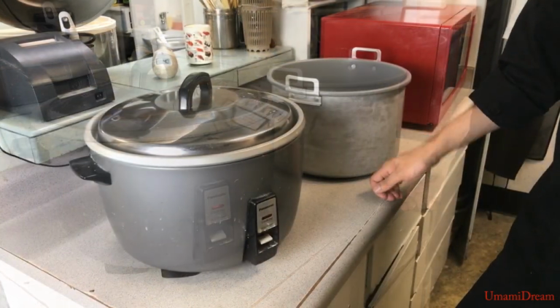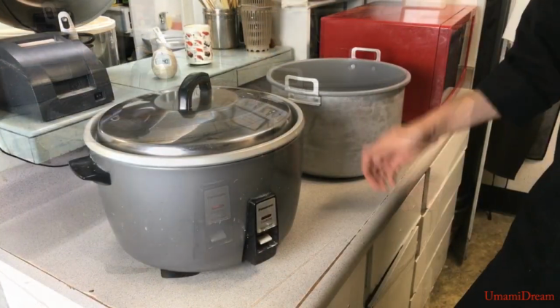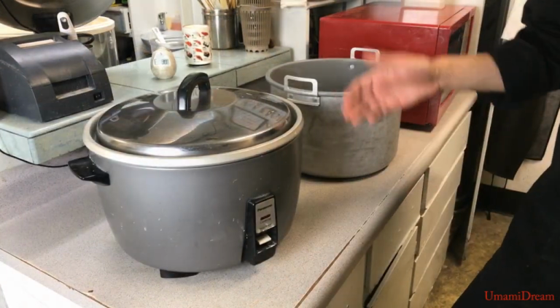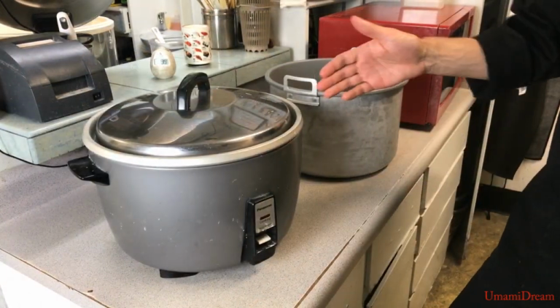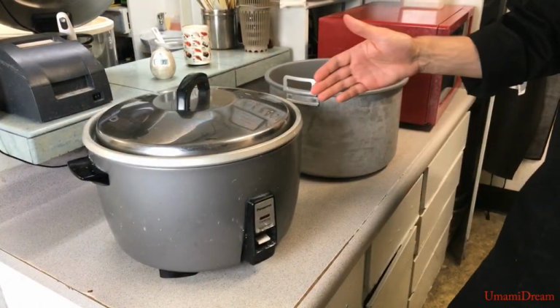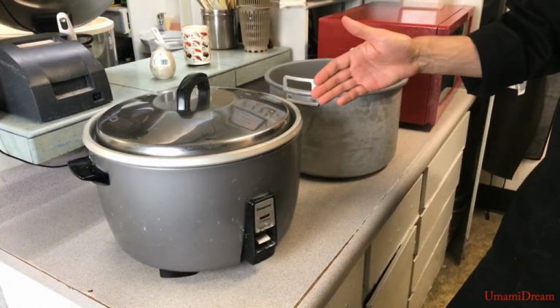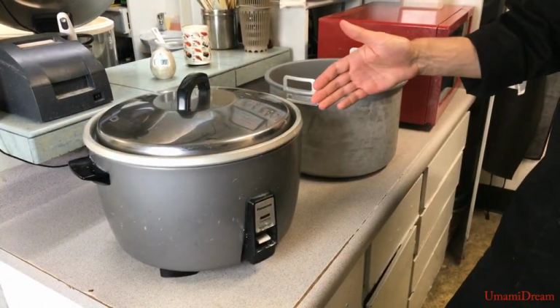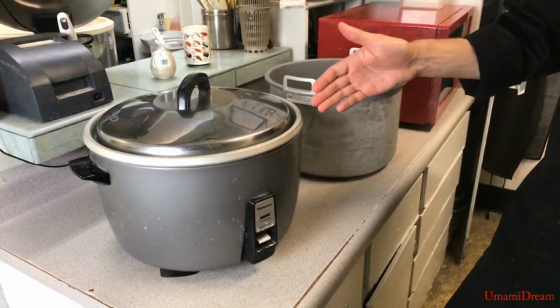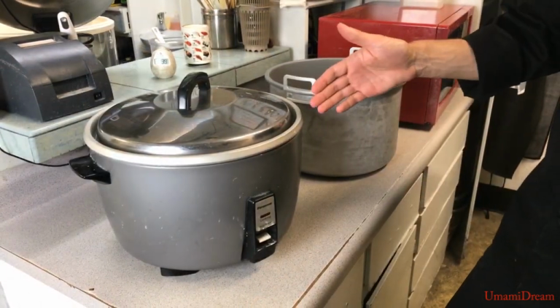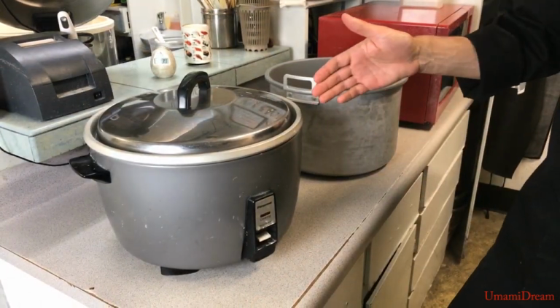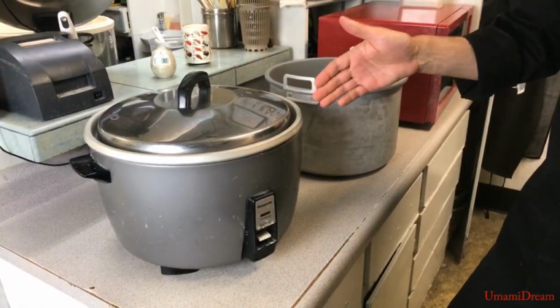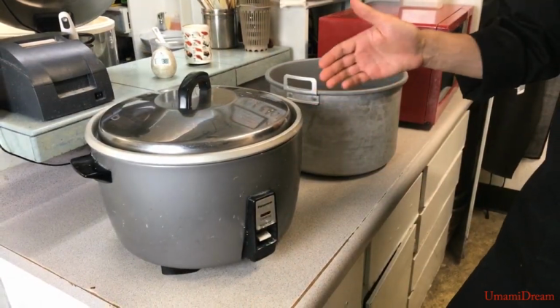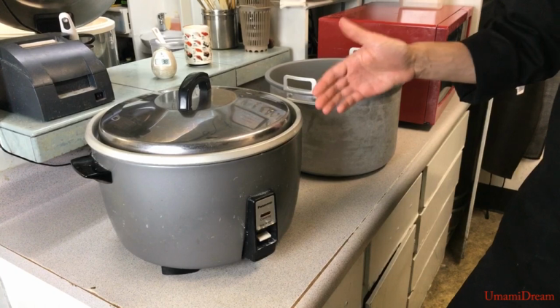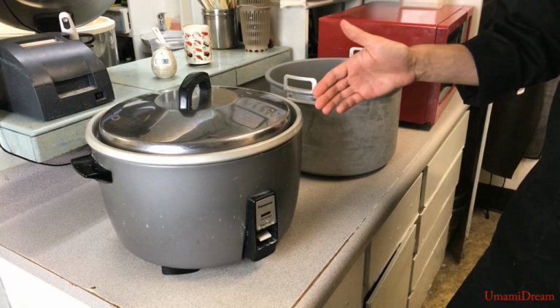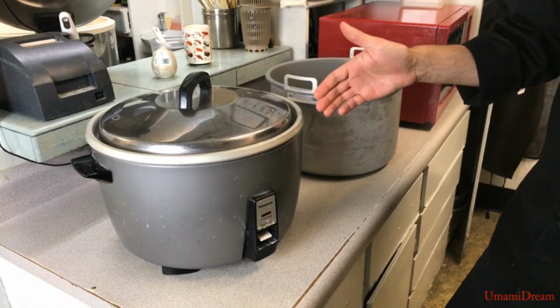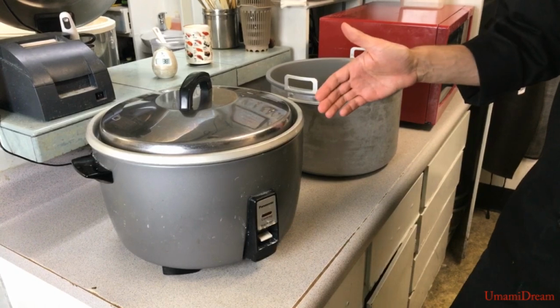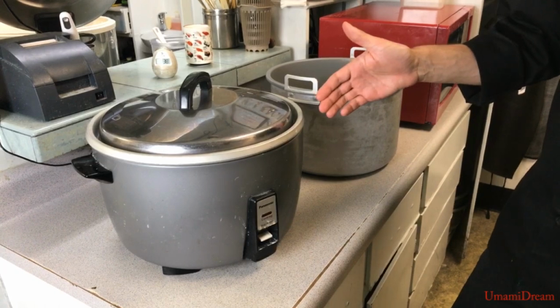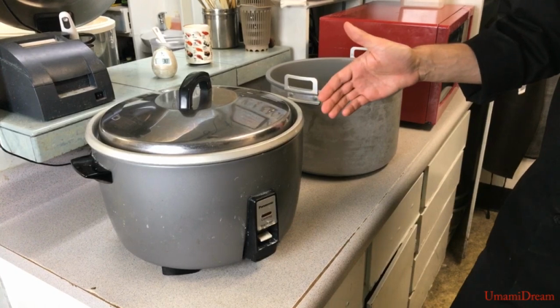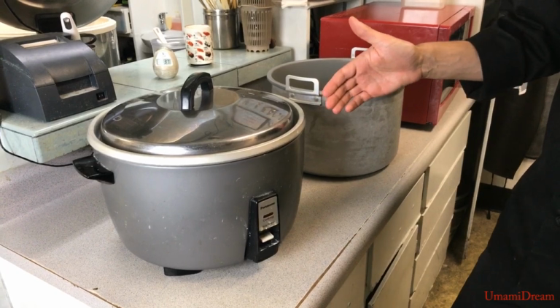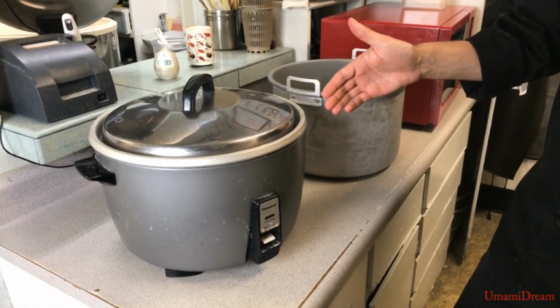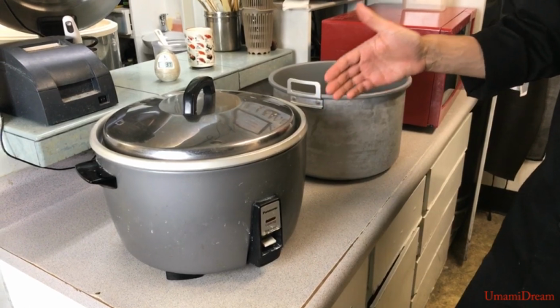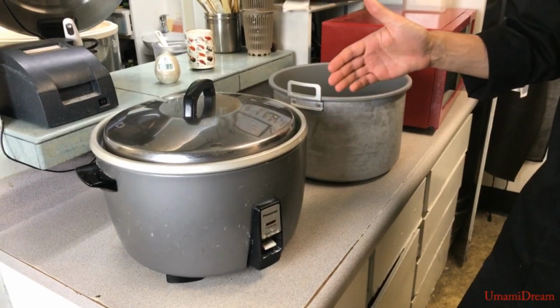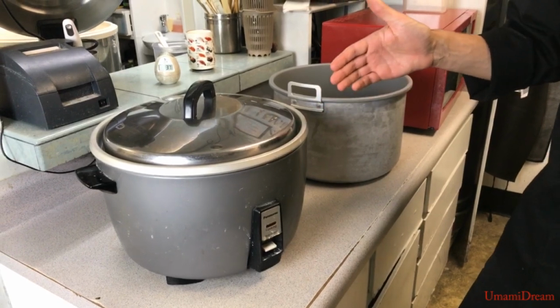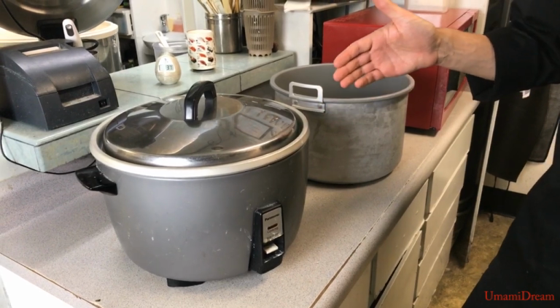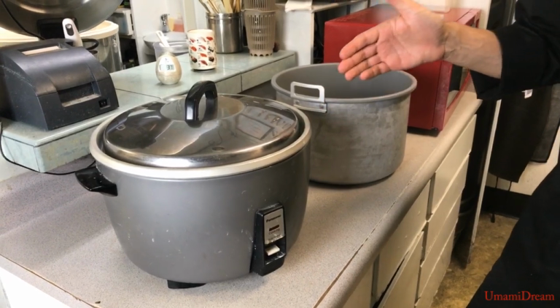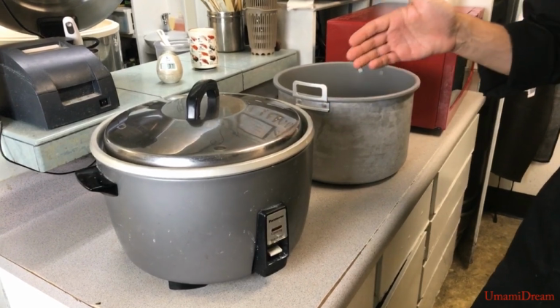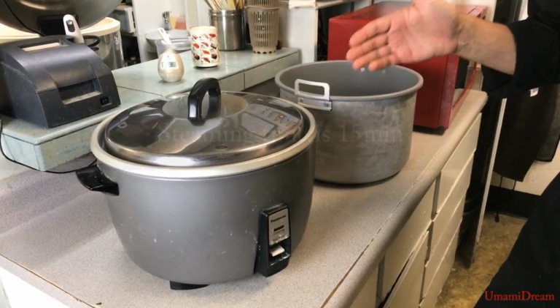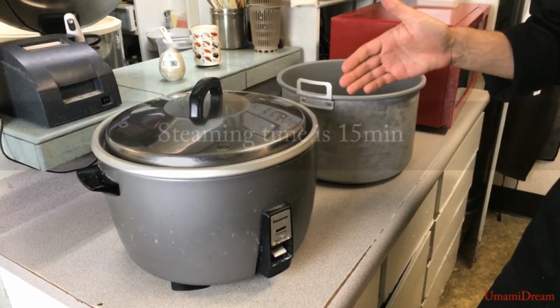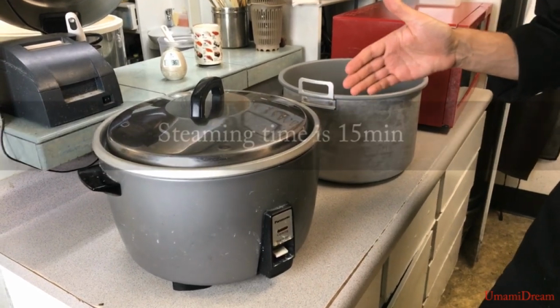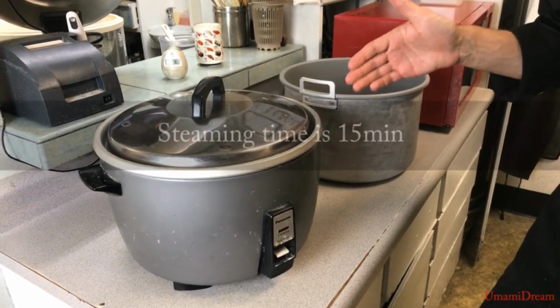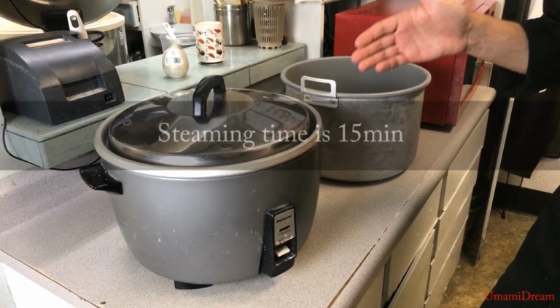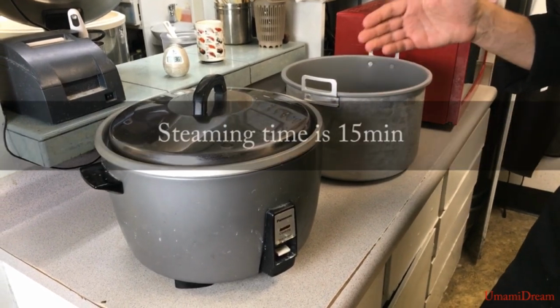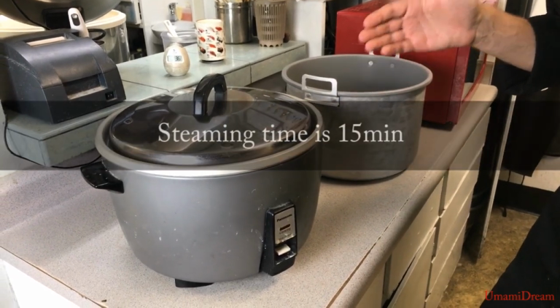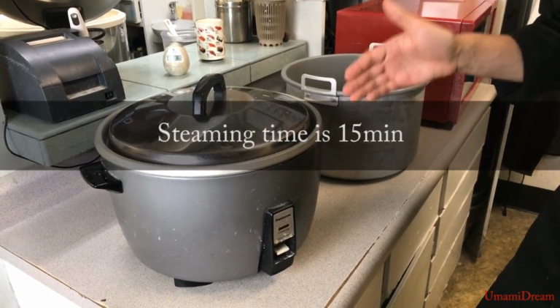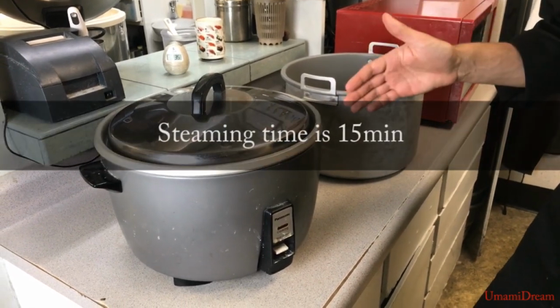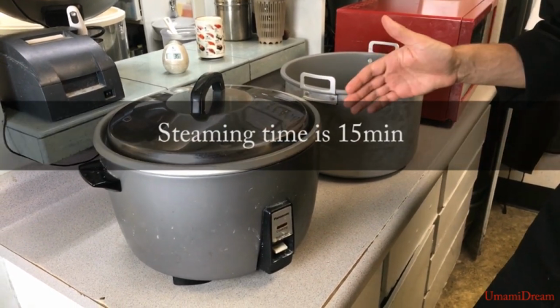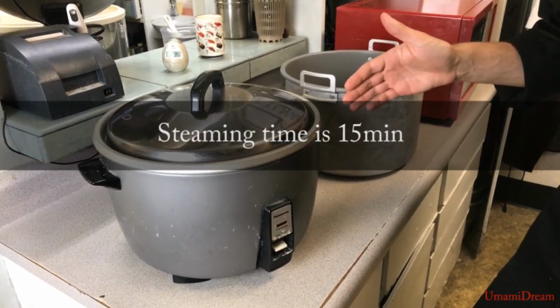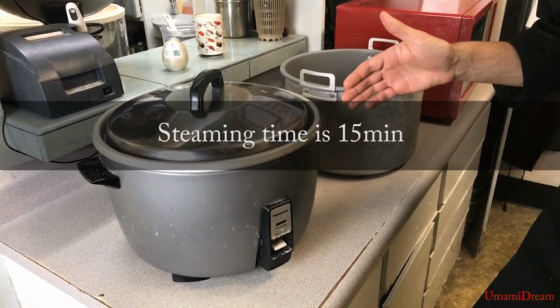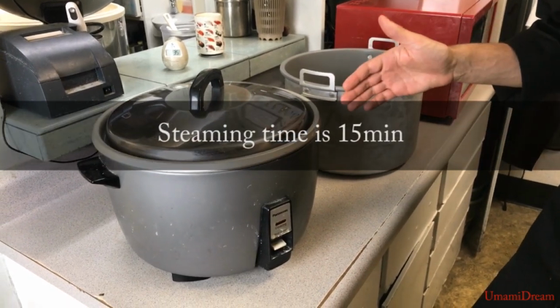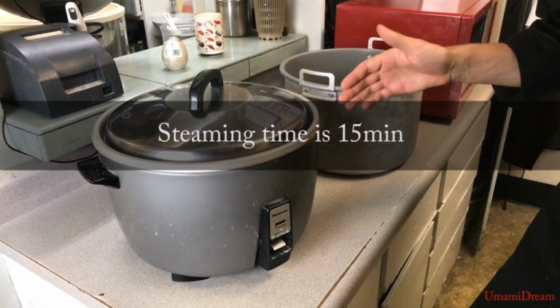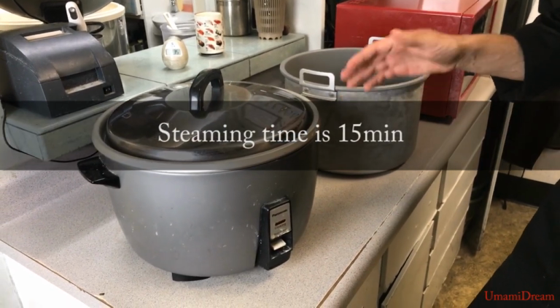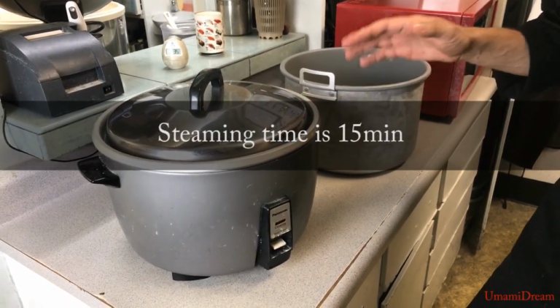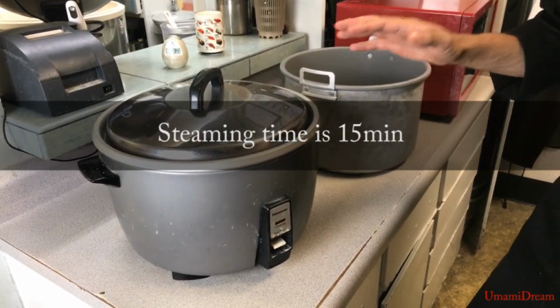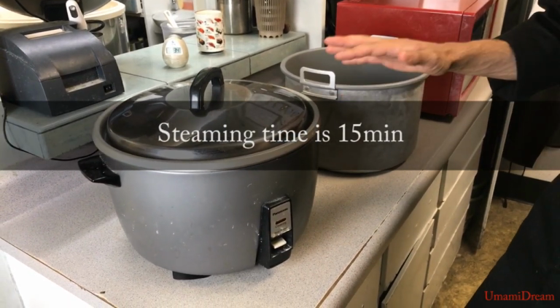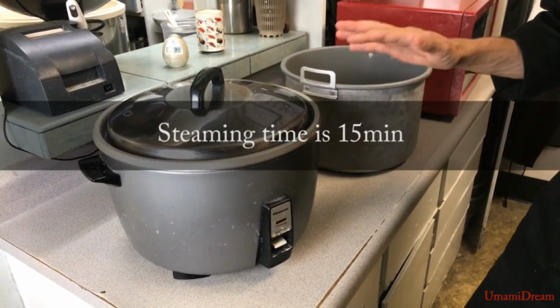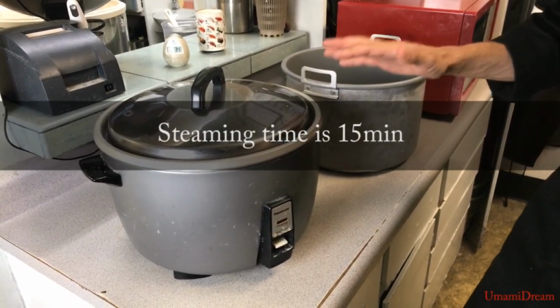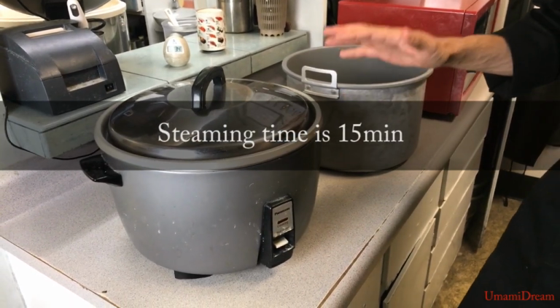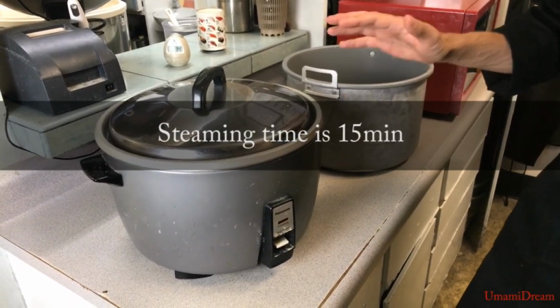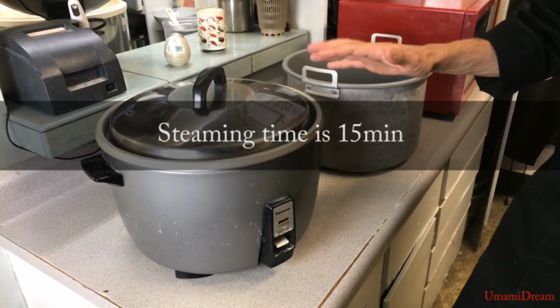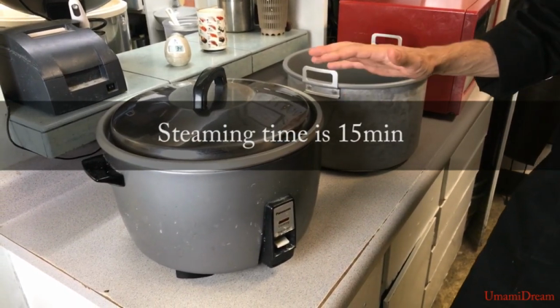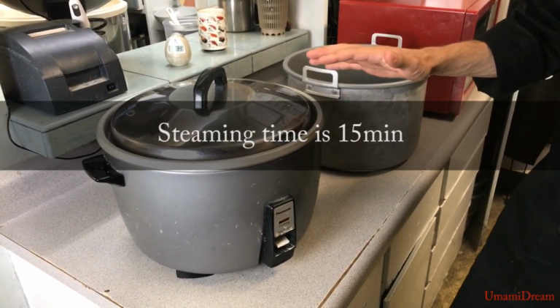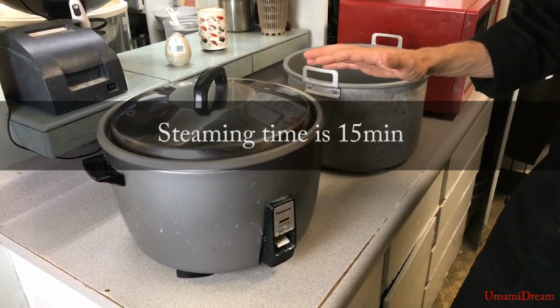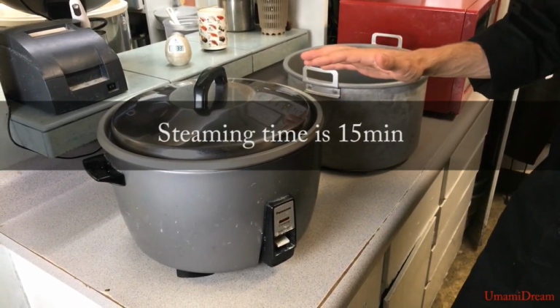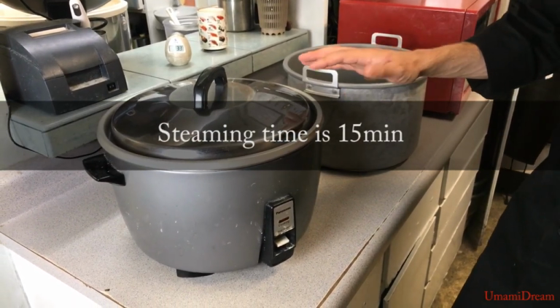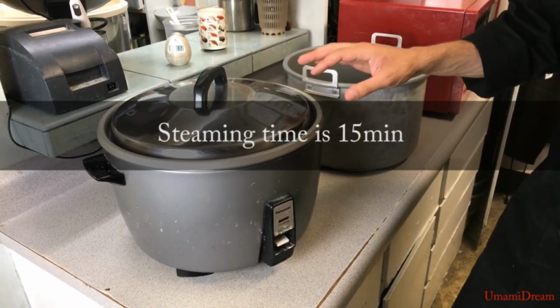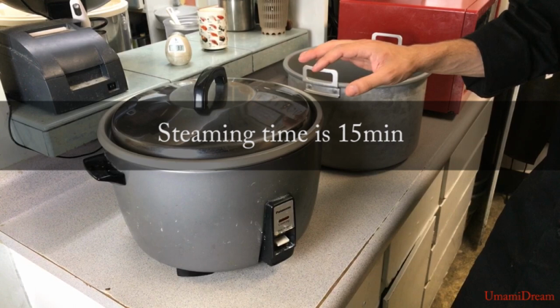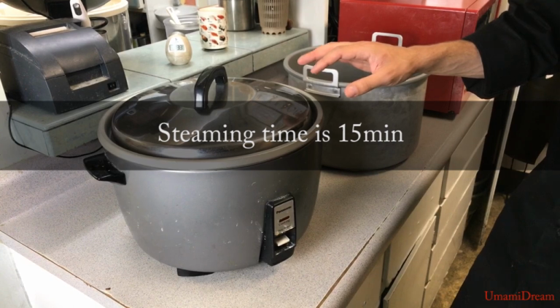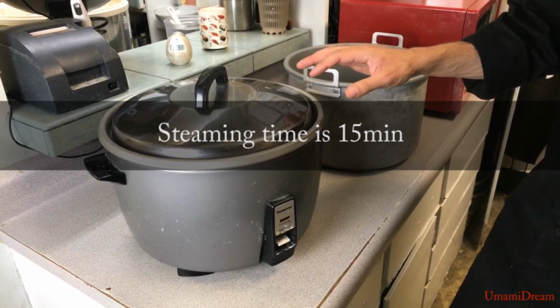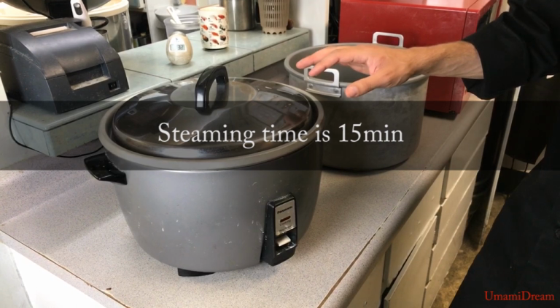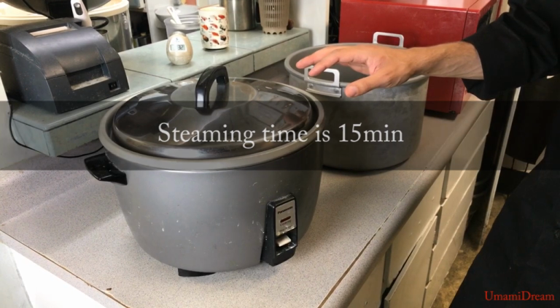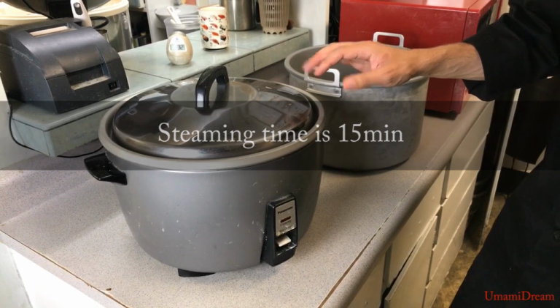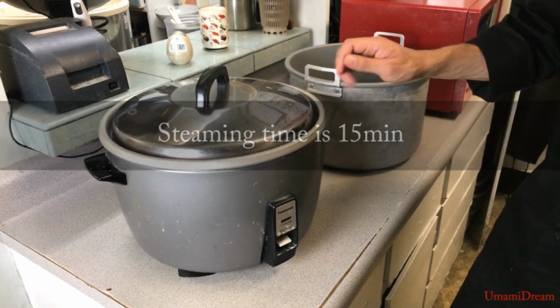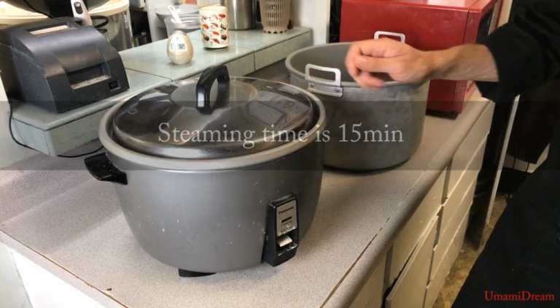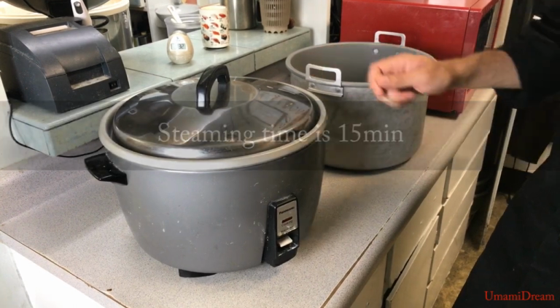Now that the rice has finished cooking we're going to need to go ahead and let it steam for about 15 minutes before doing anything else with it.